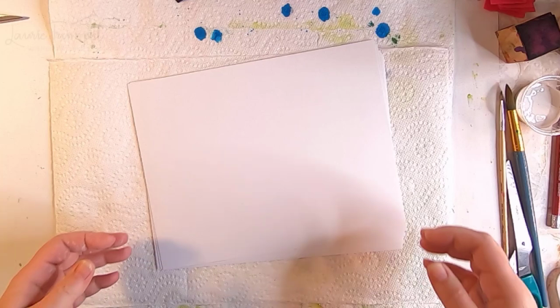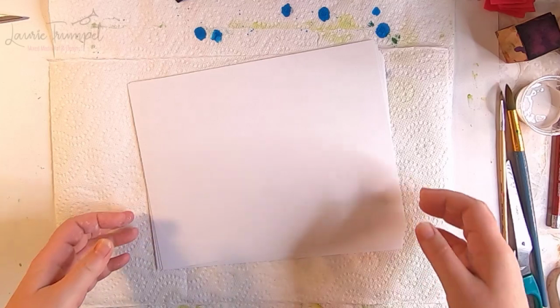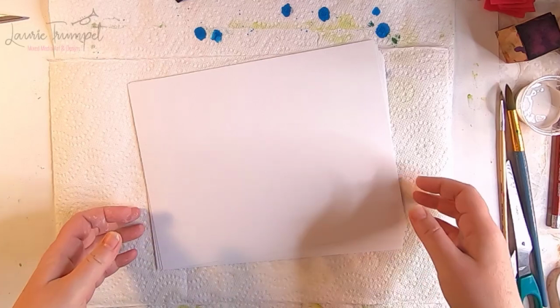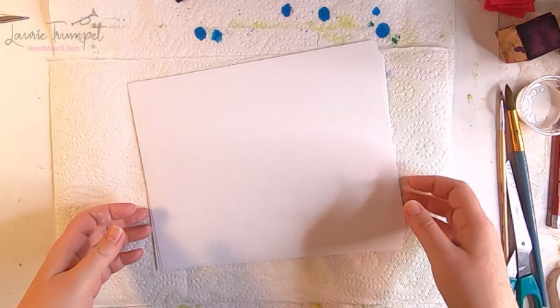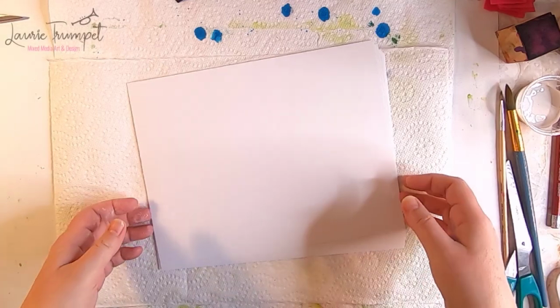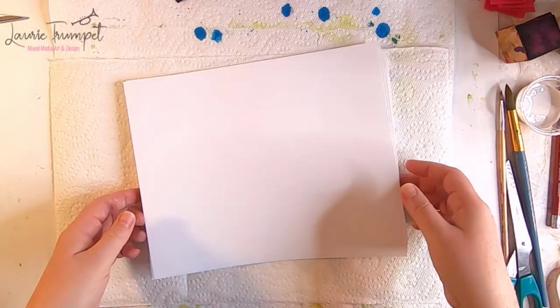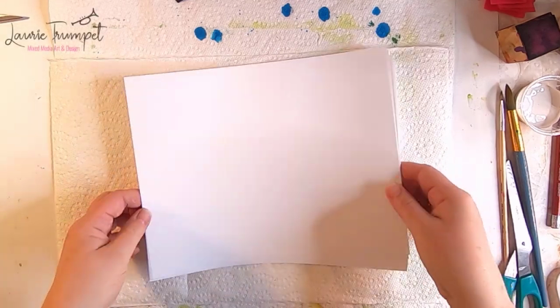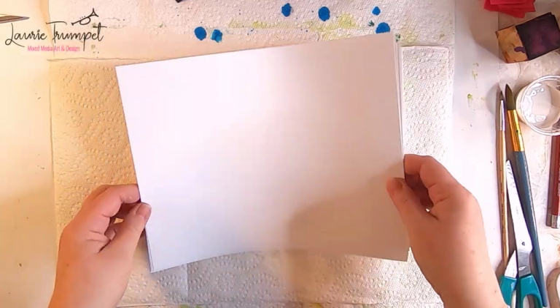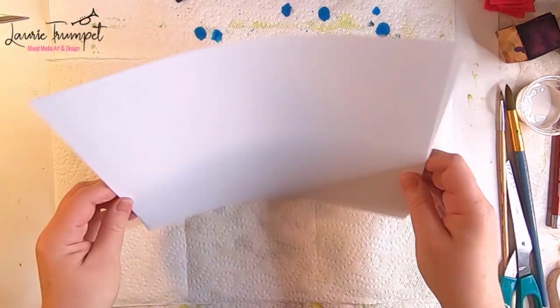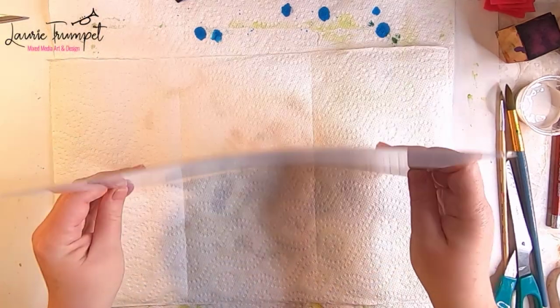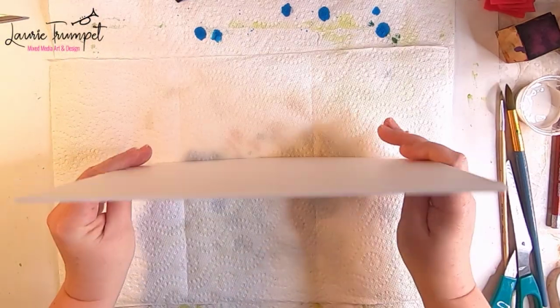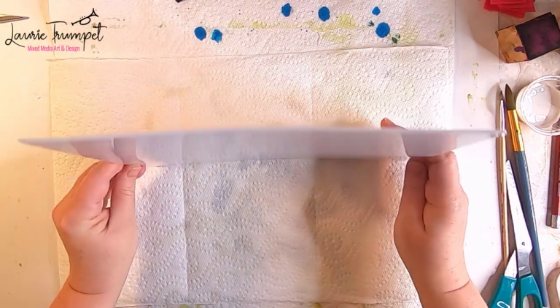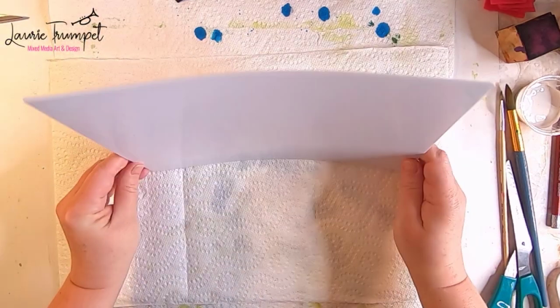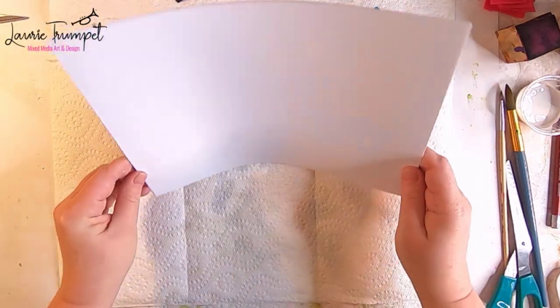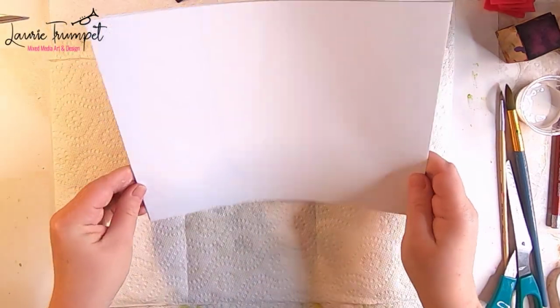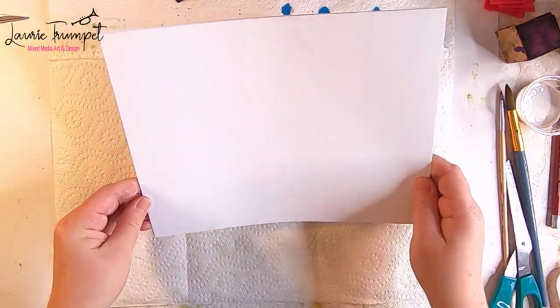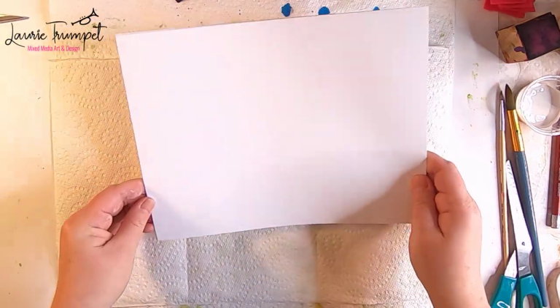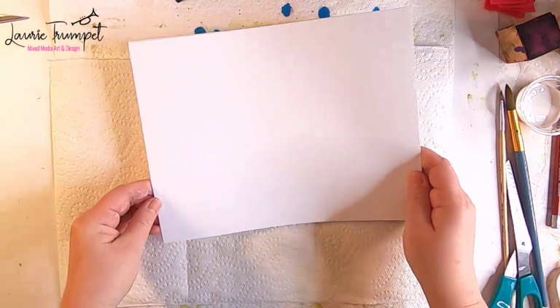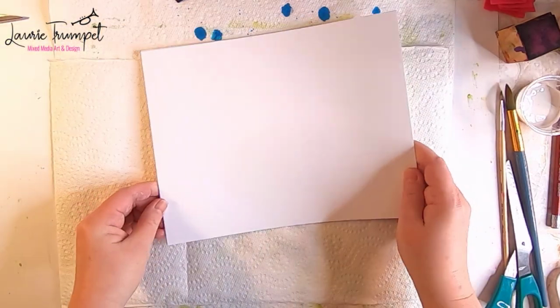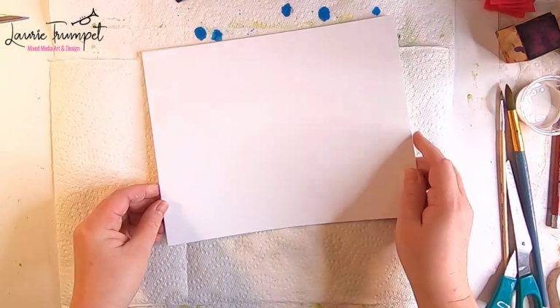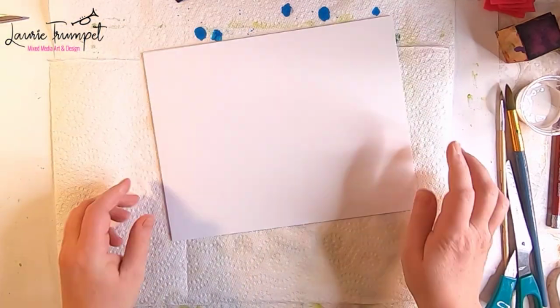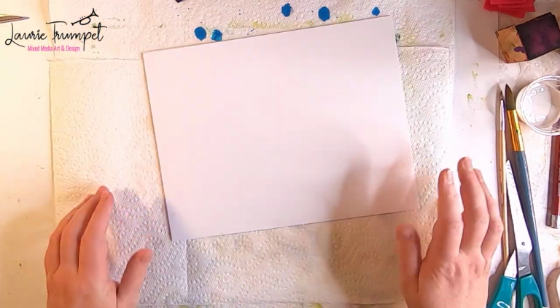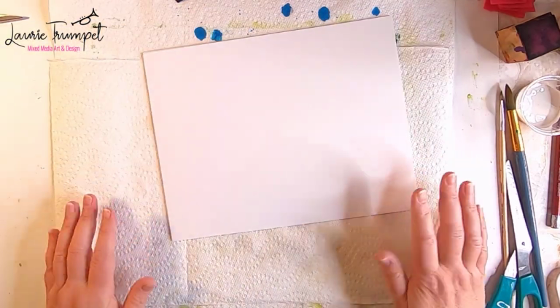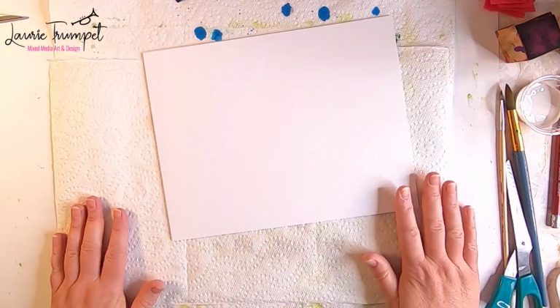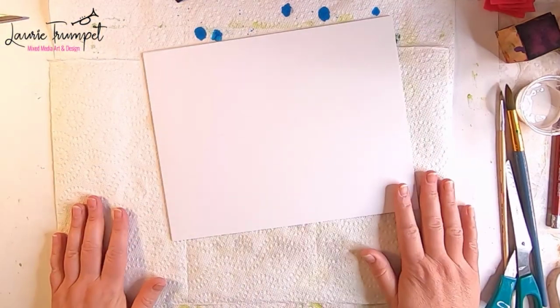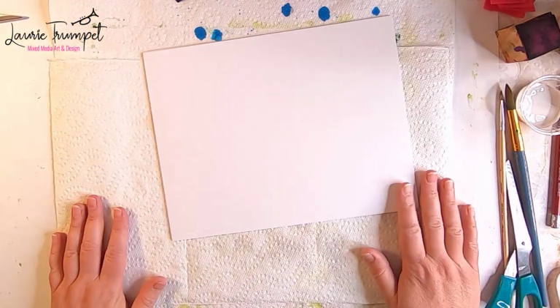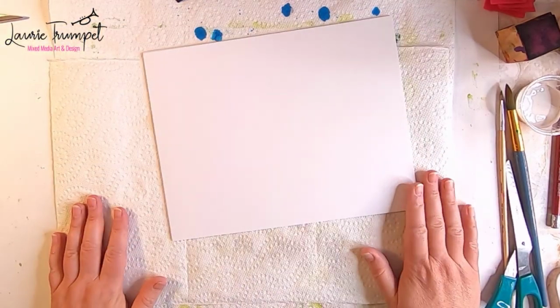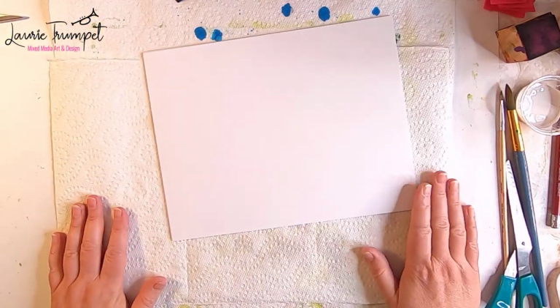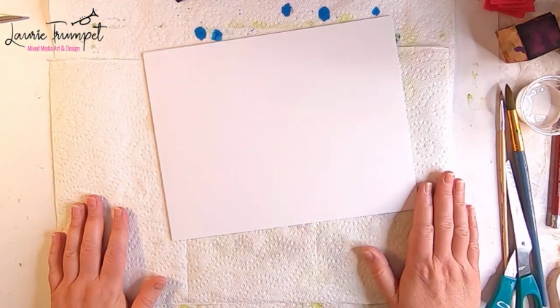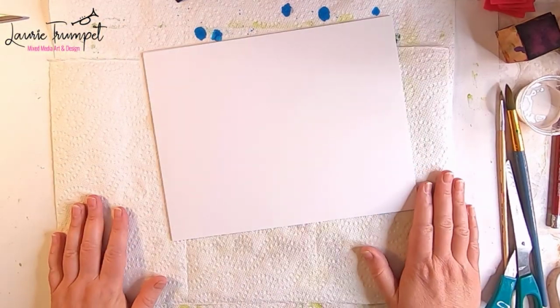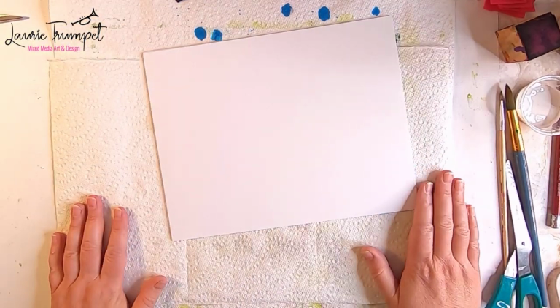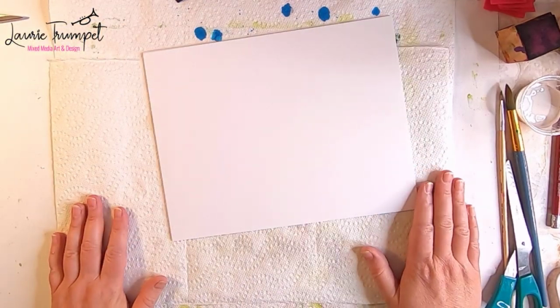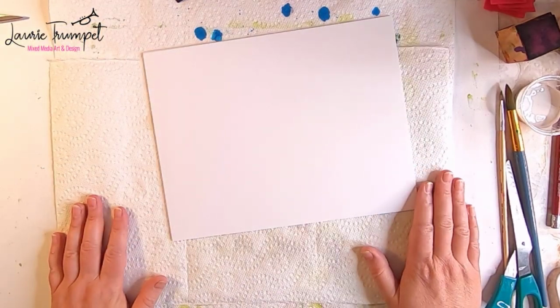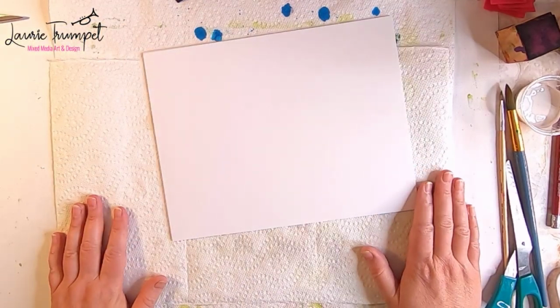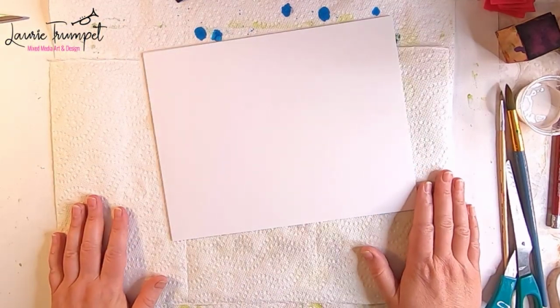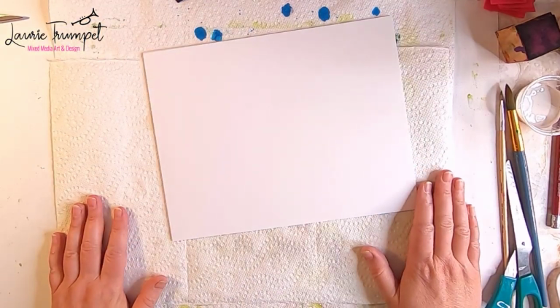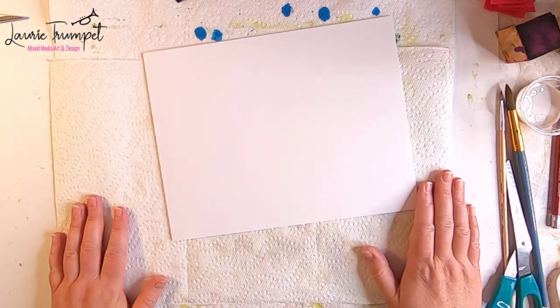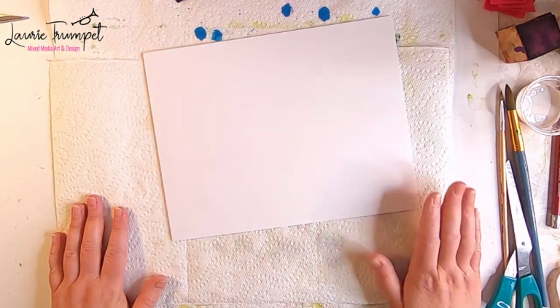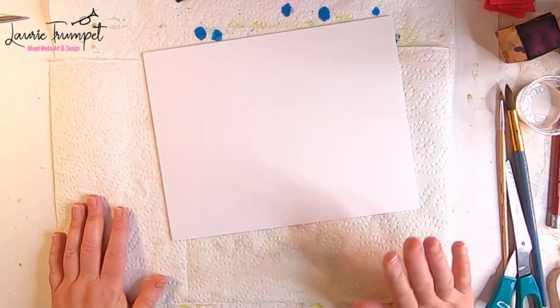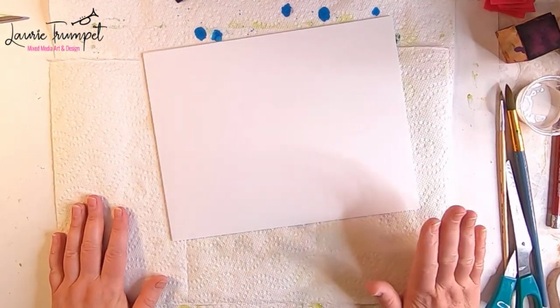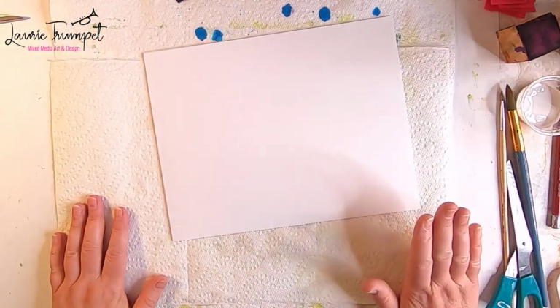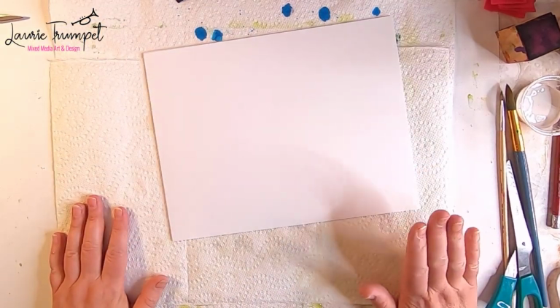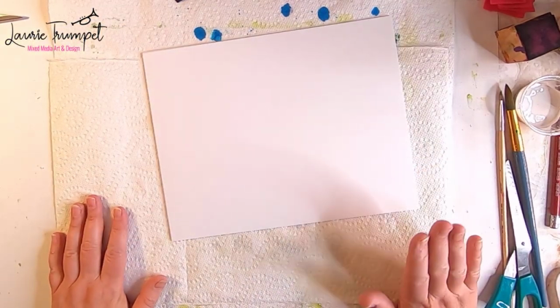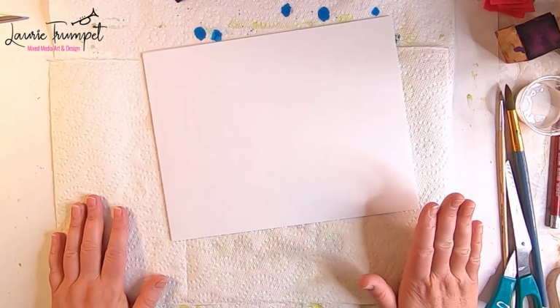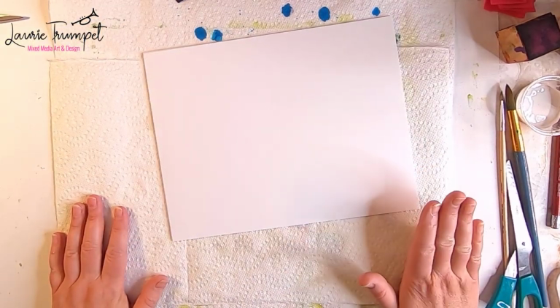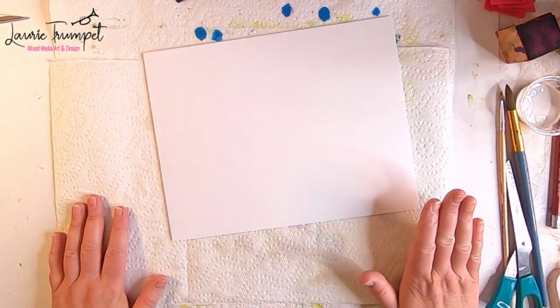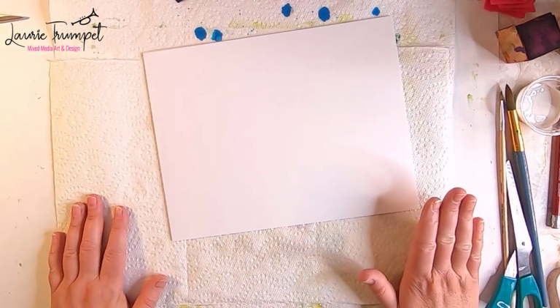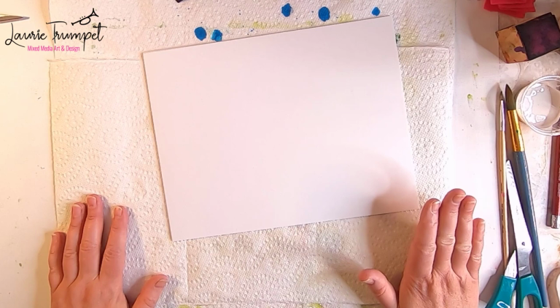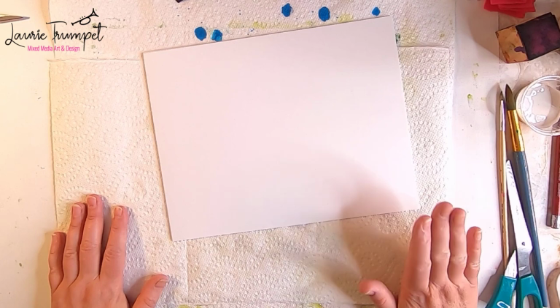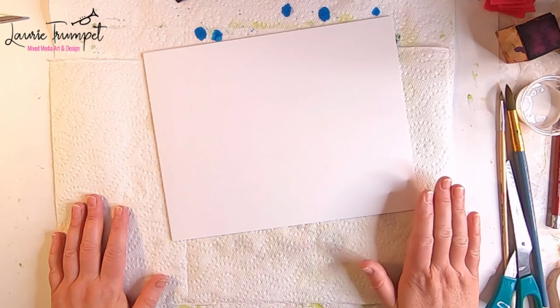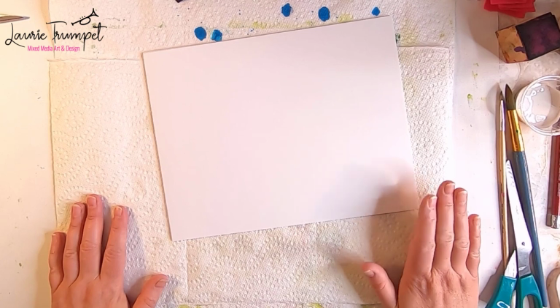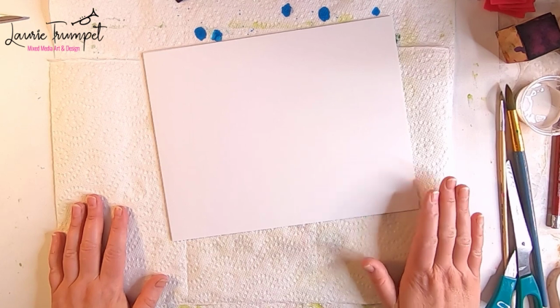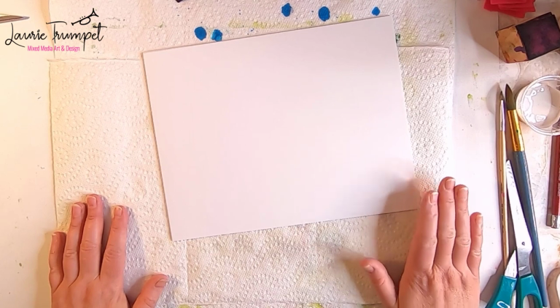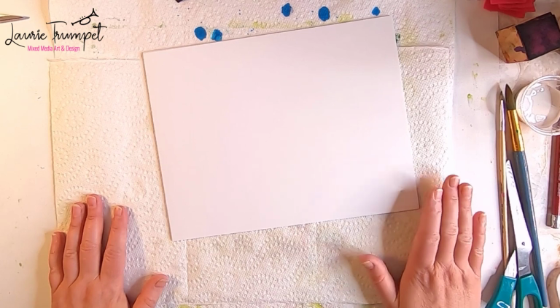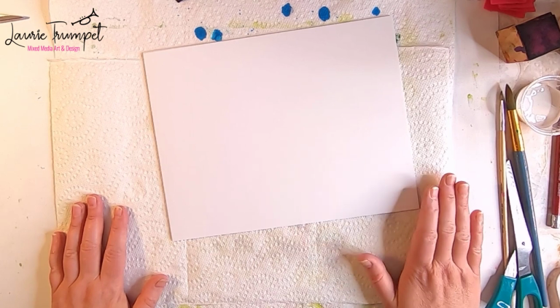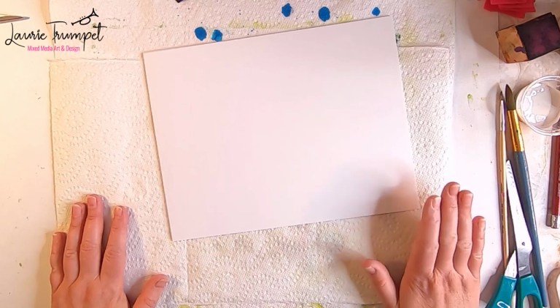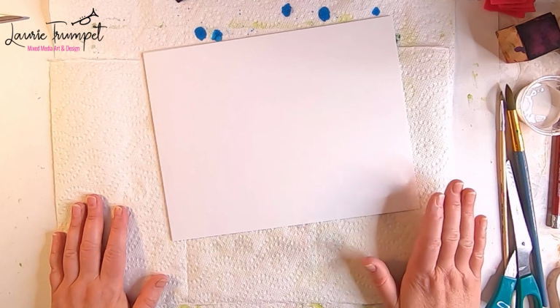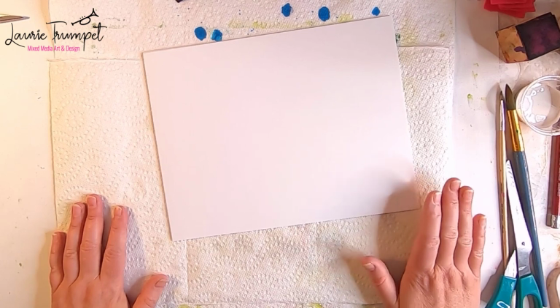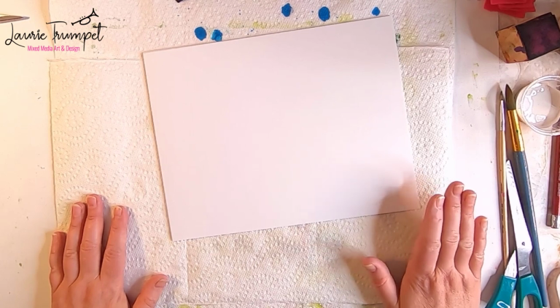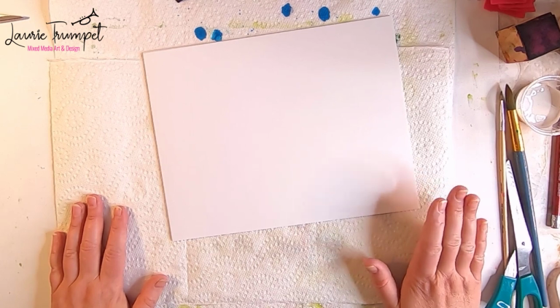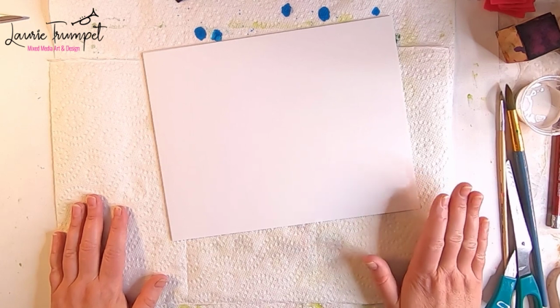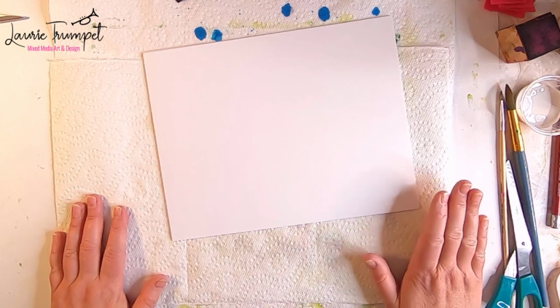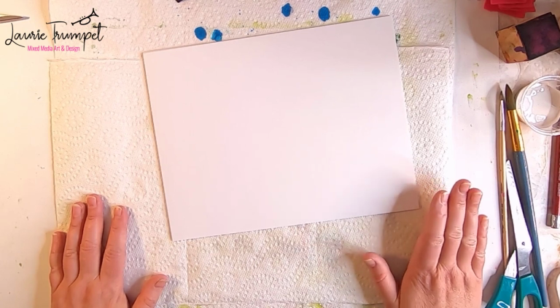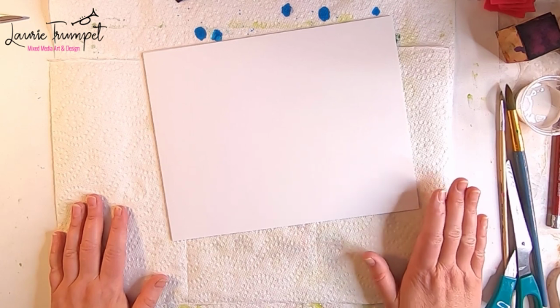Hi there, Laurie Williams here. Today I want to show you how you can make your own alcohol ink art journal.